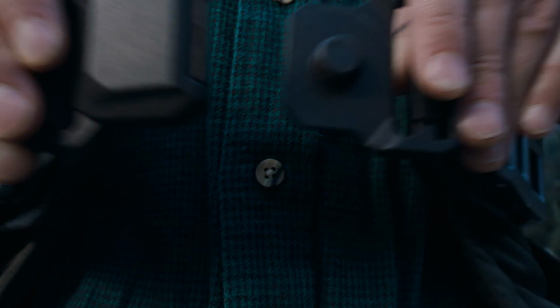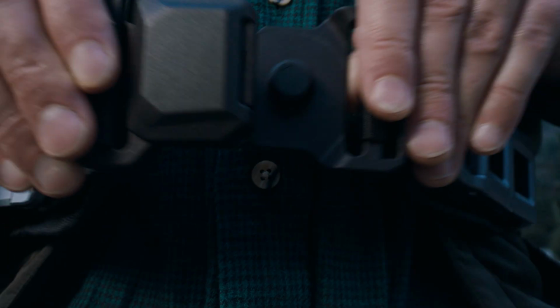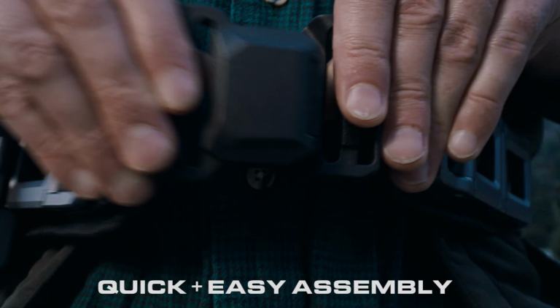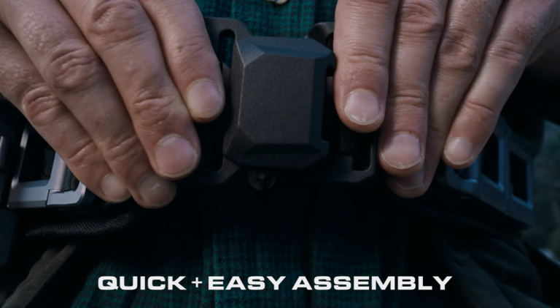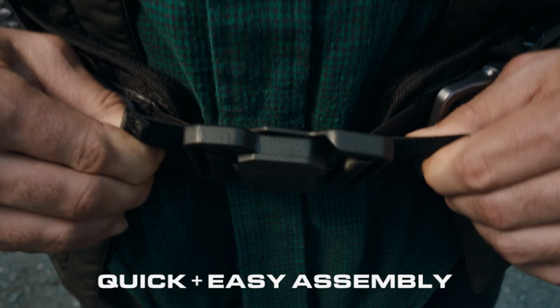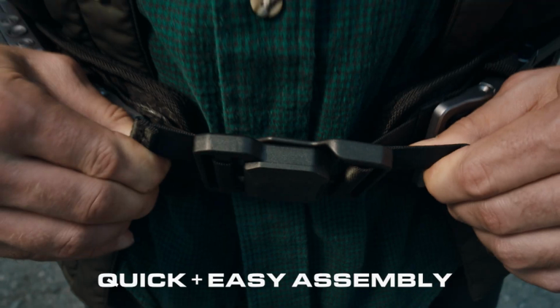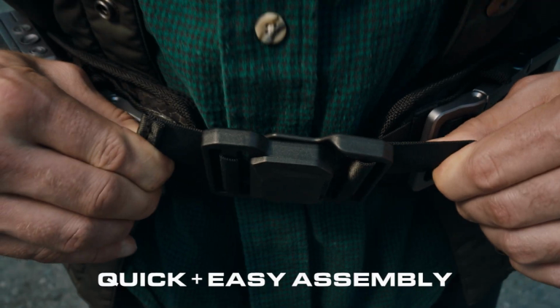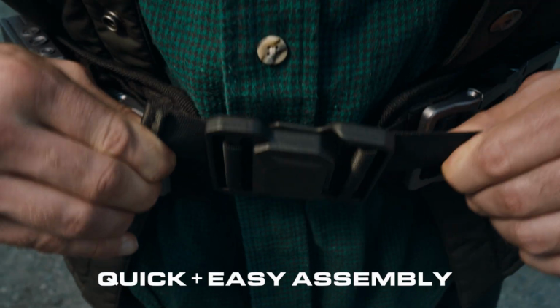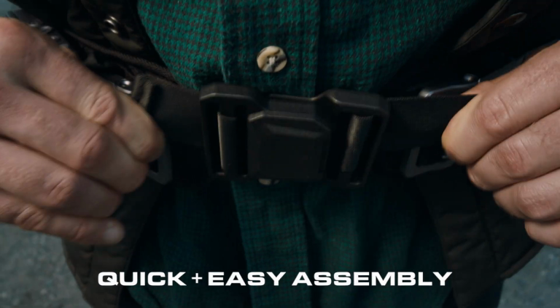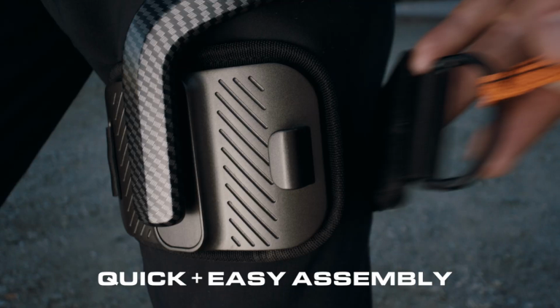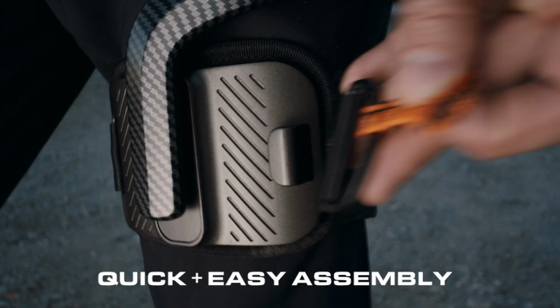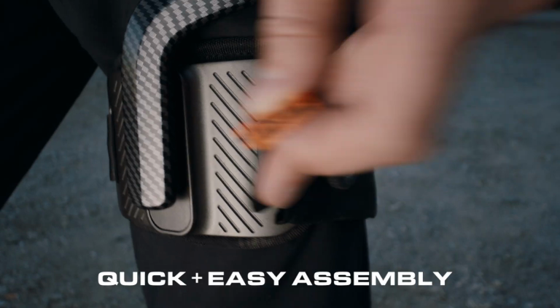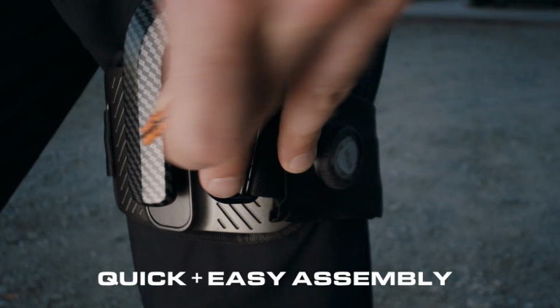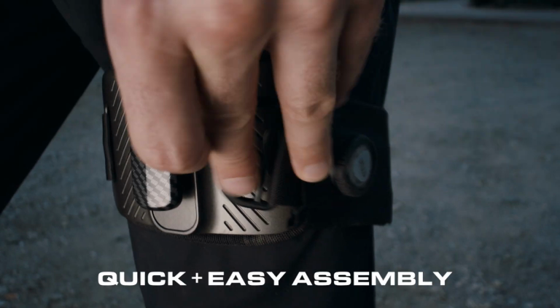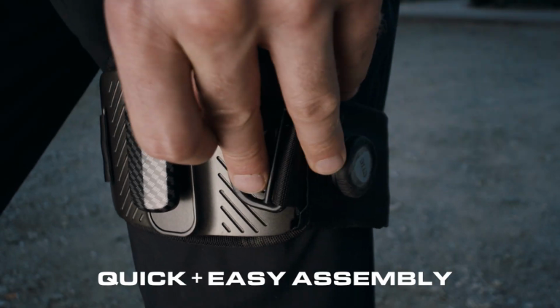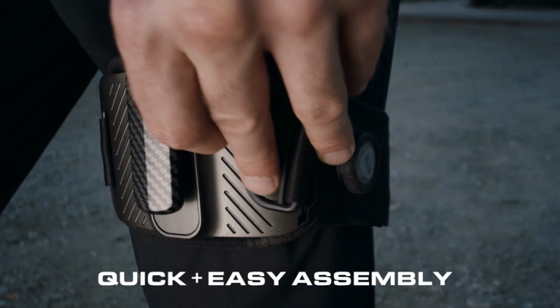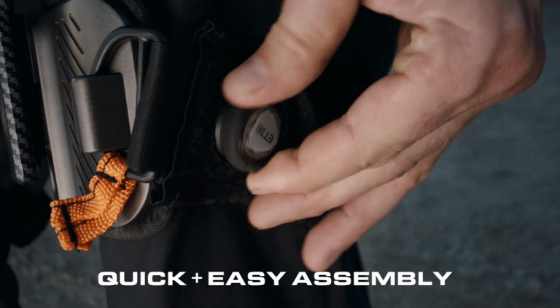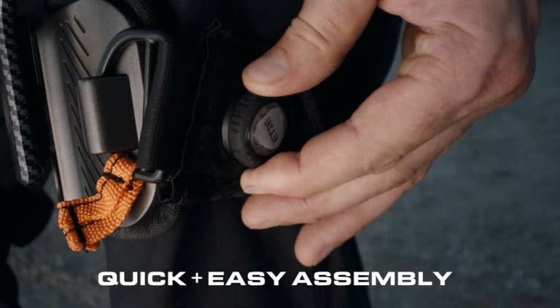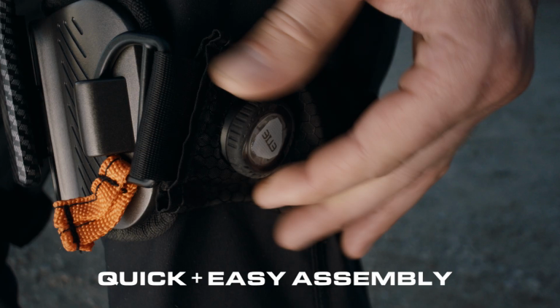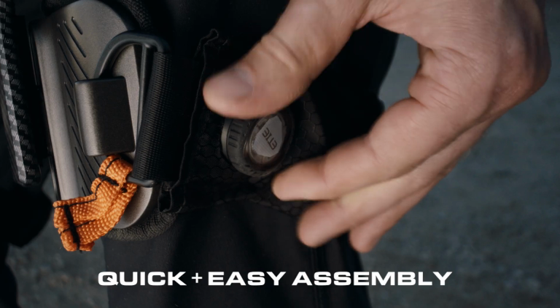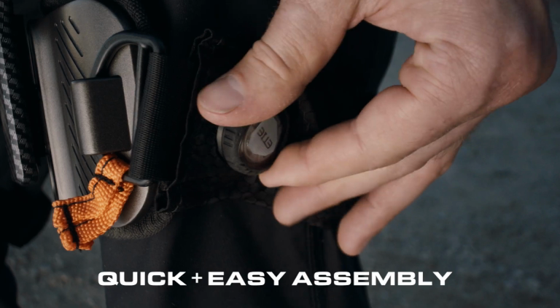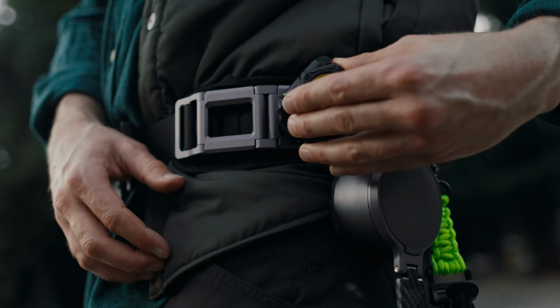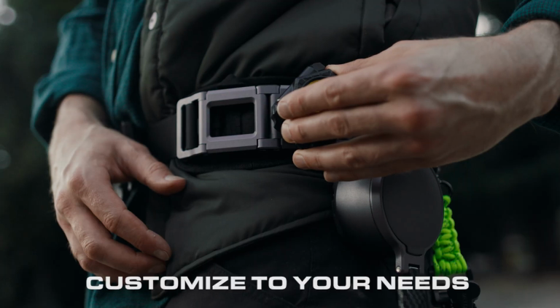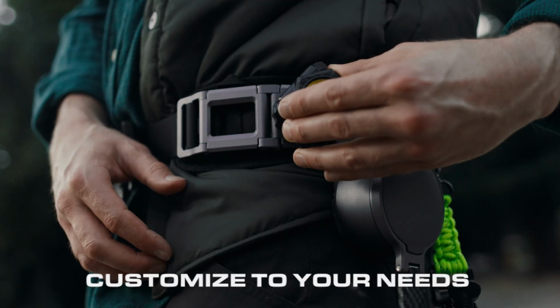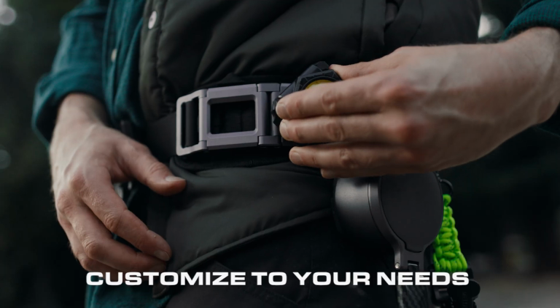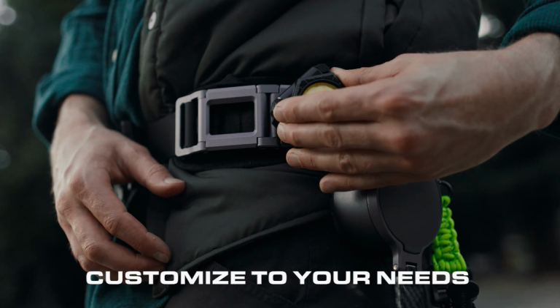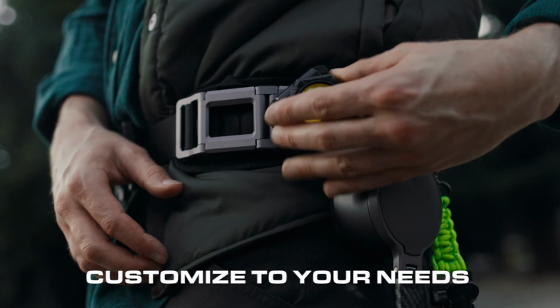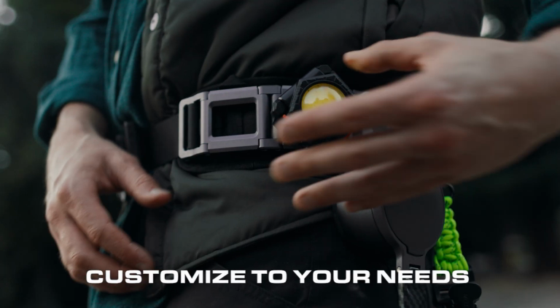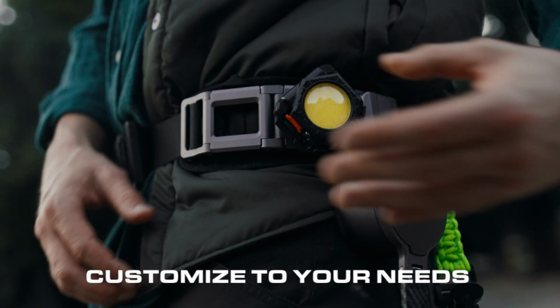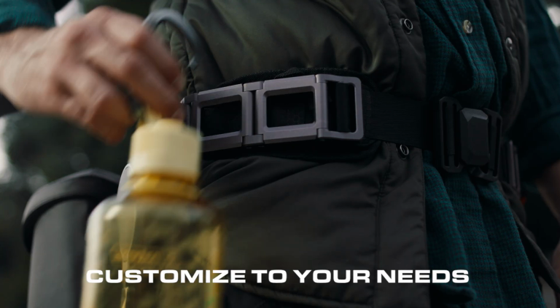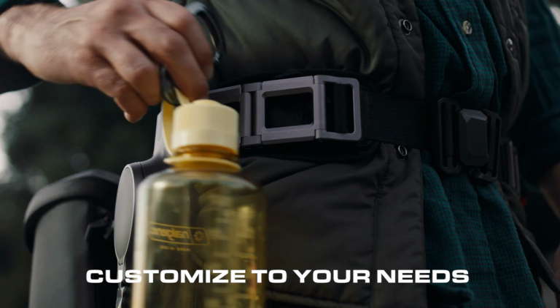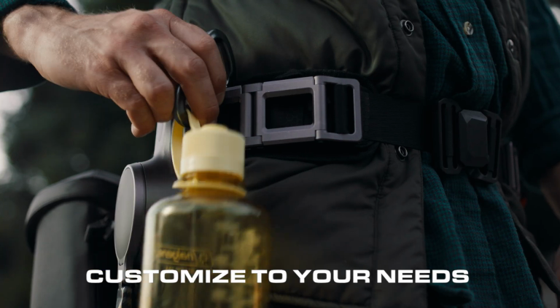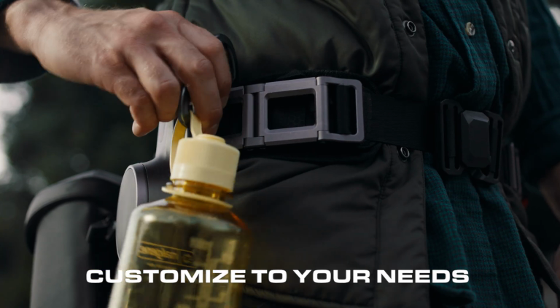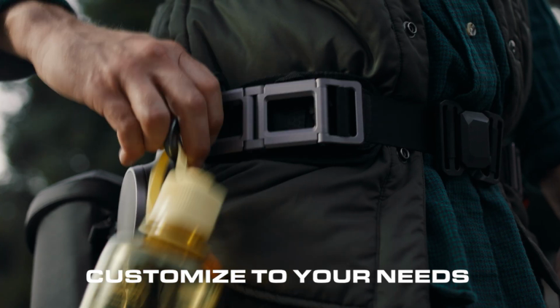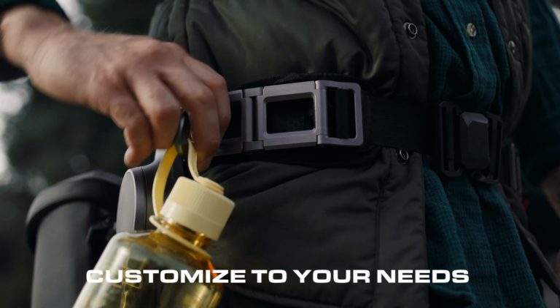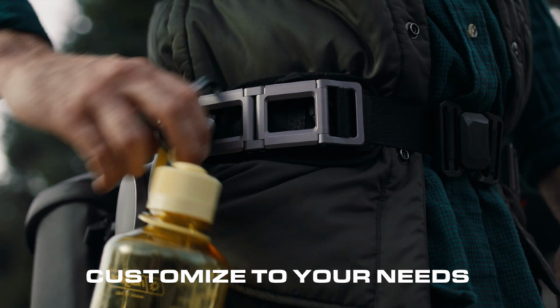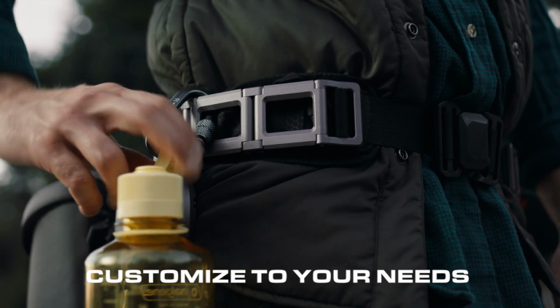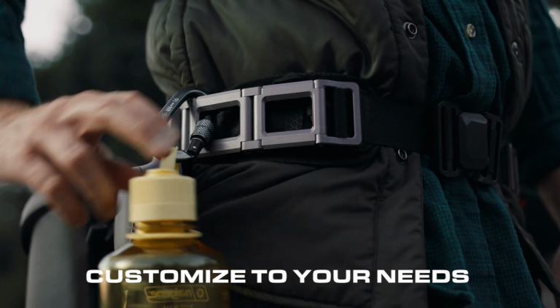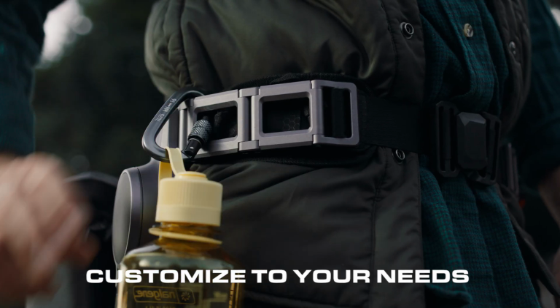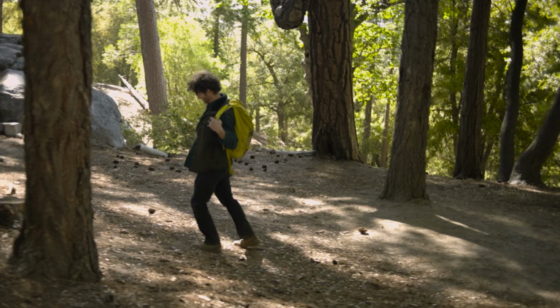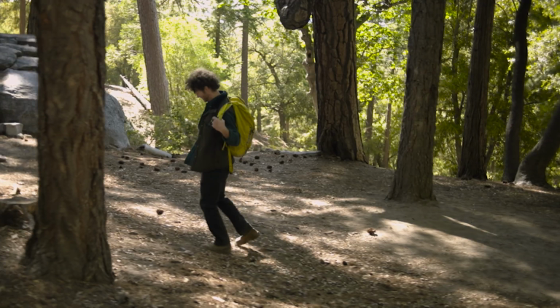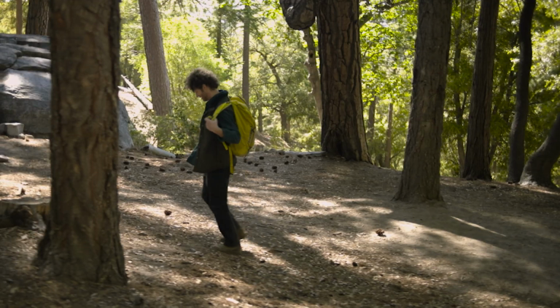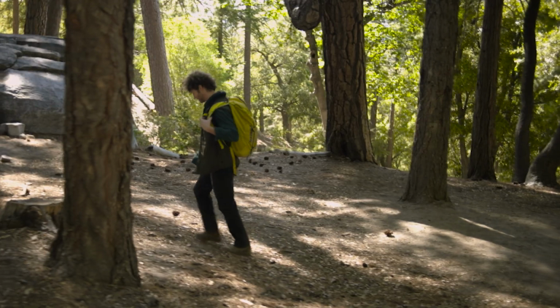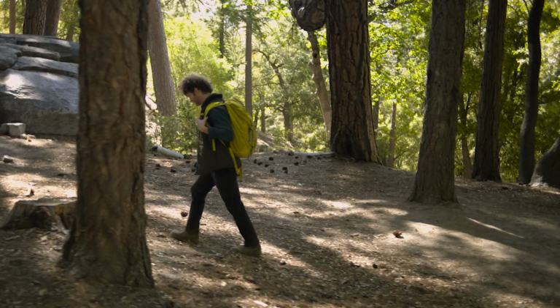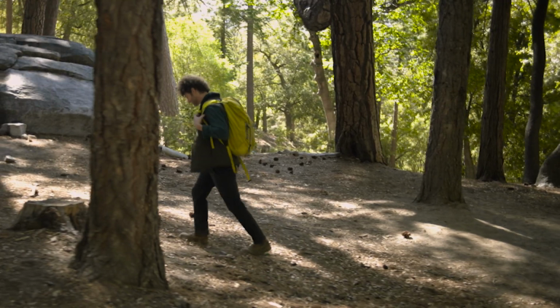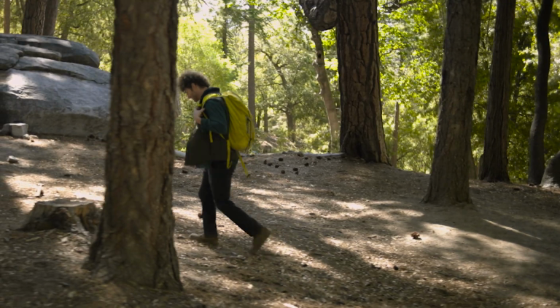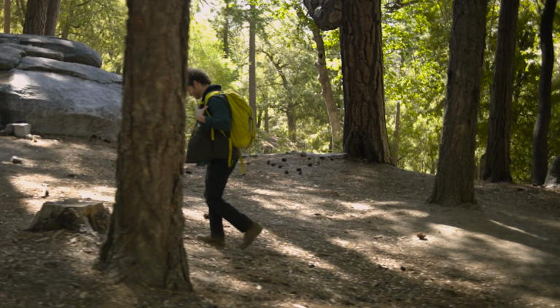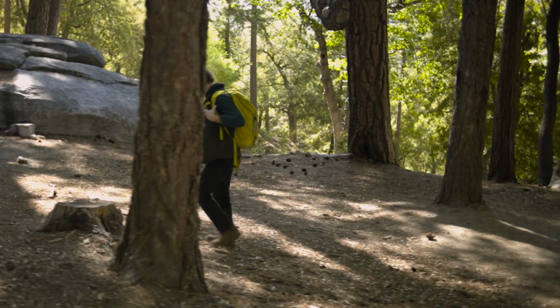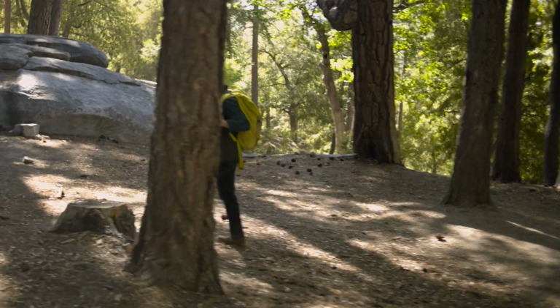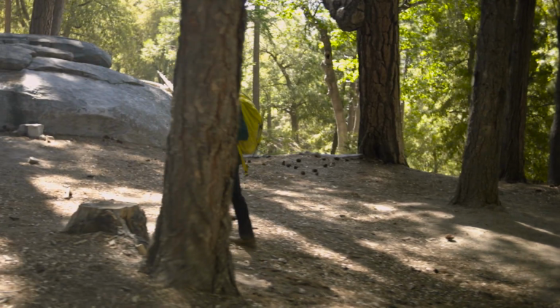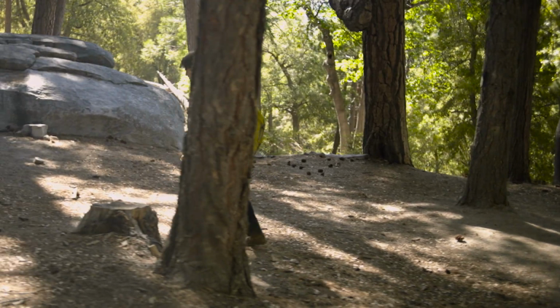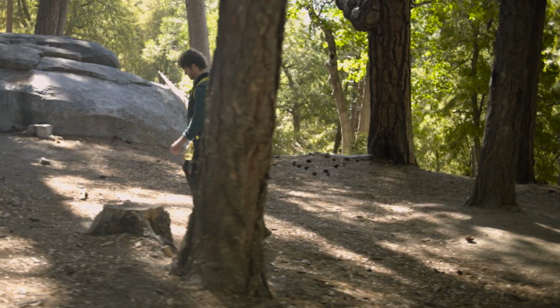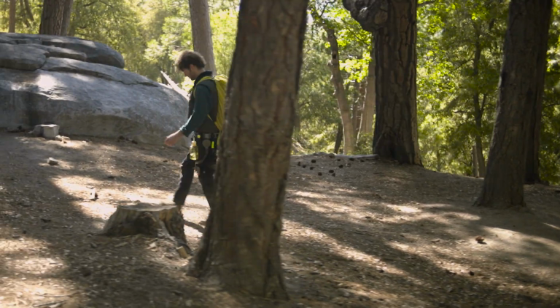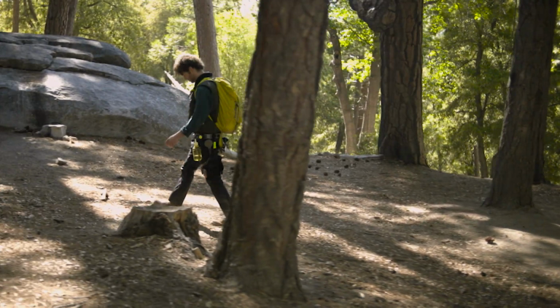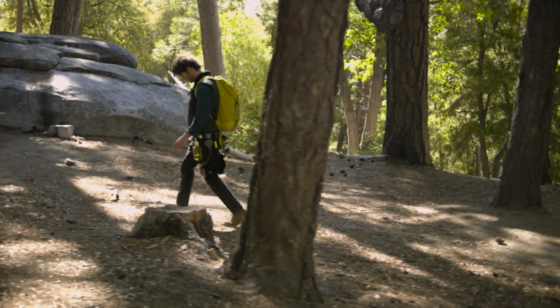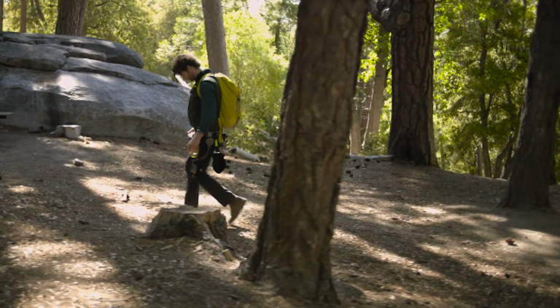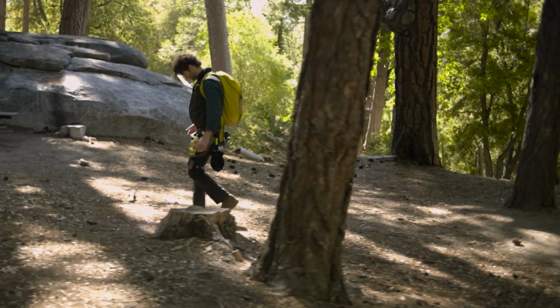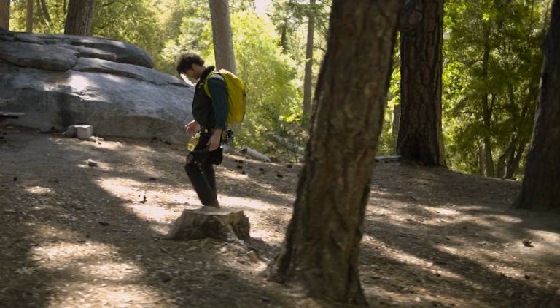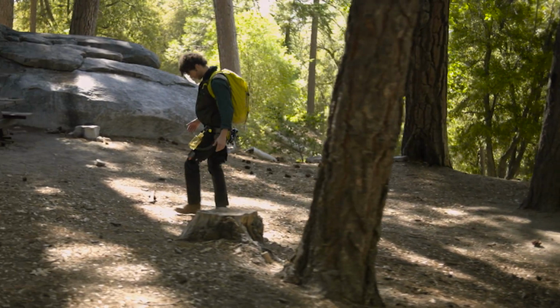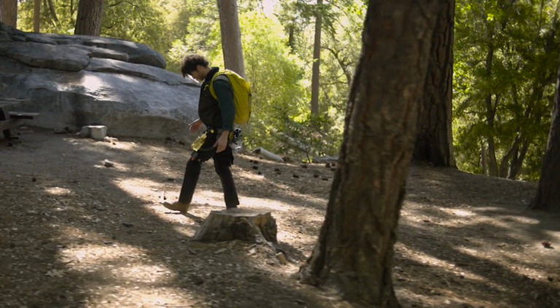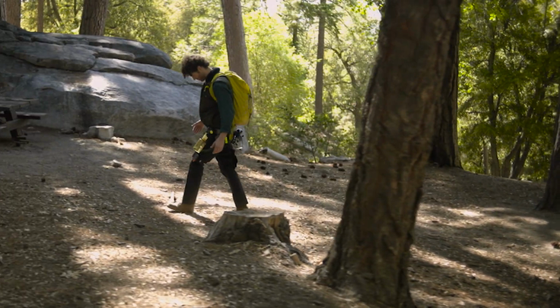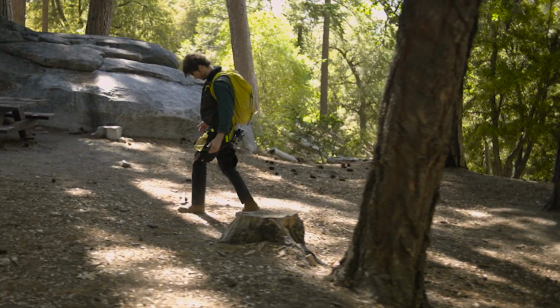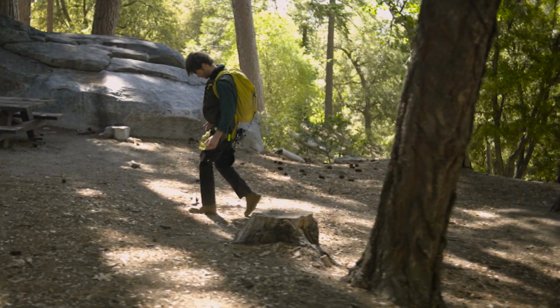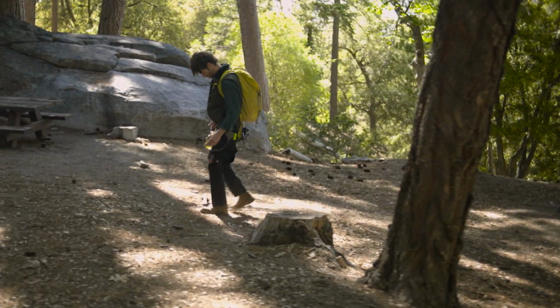Assemble and wear in five seconds, customizable to your needs. What used to be difficult is now a breeze.